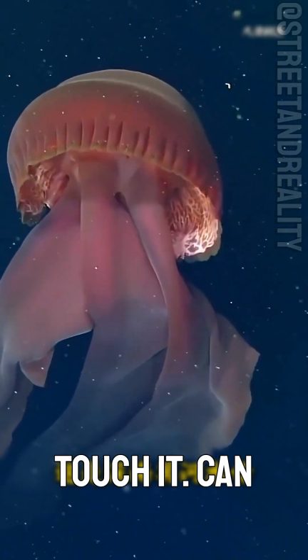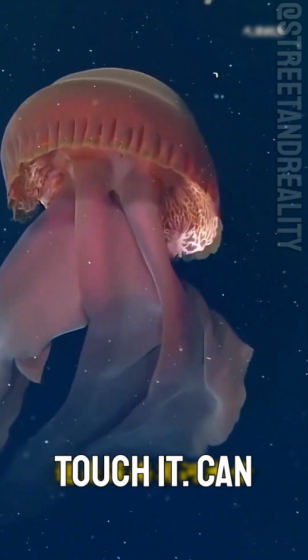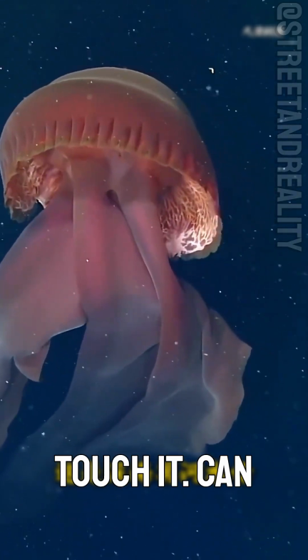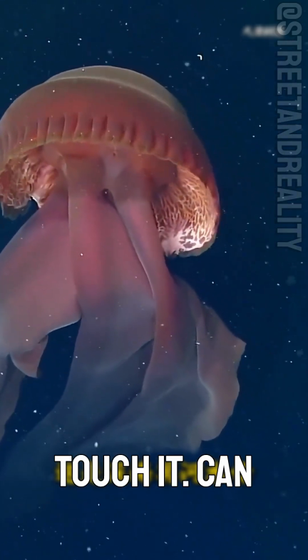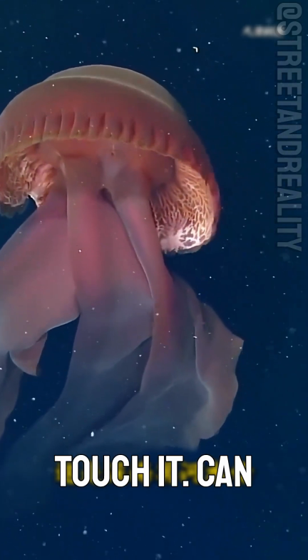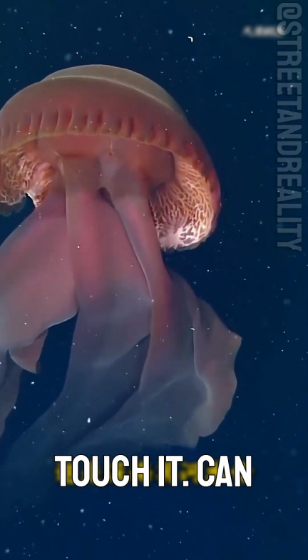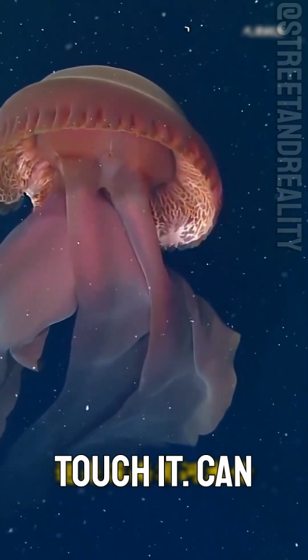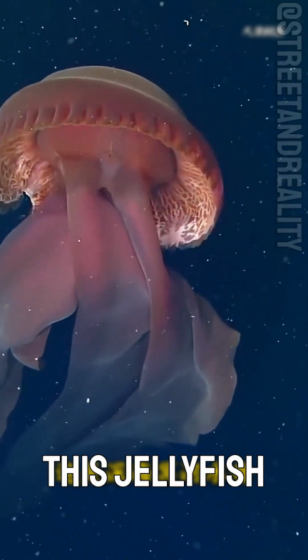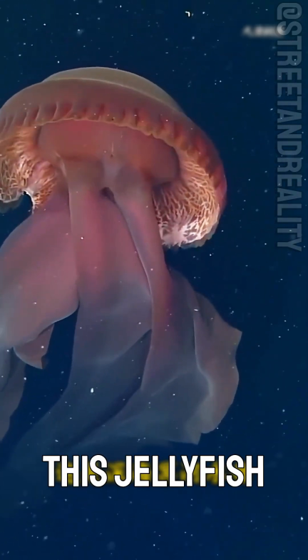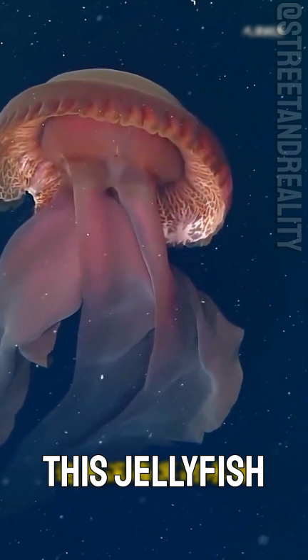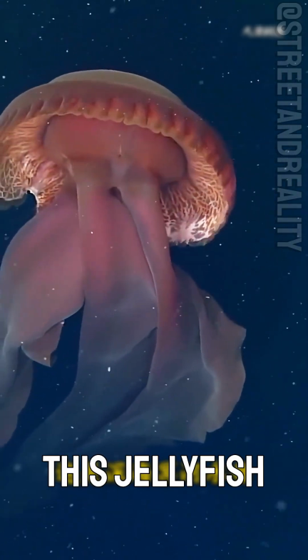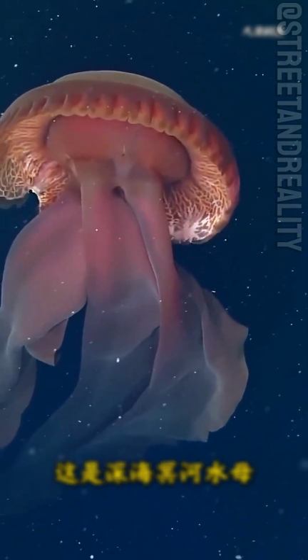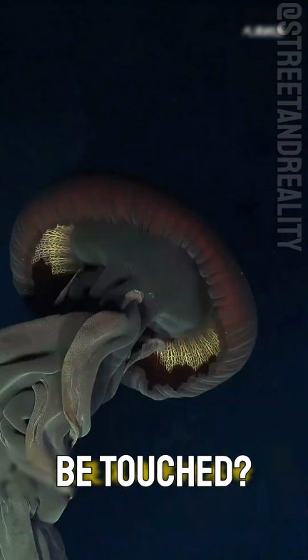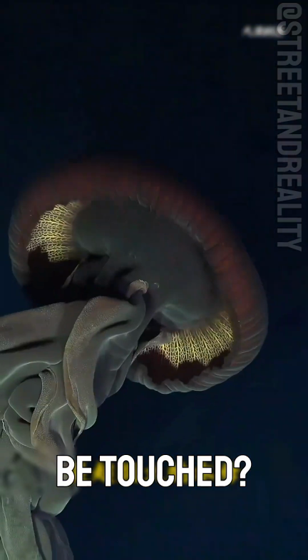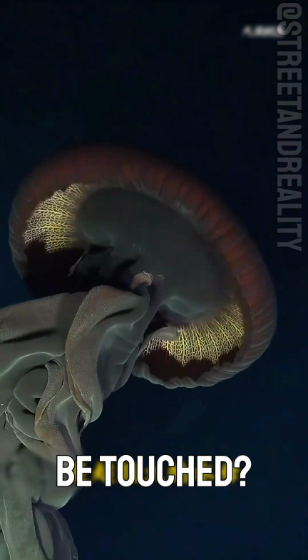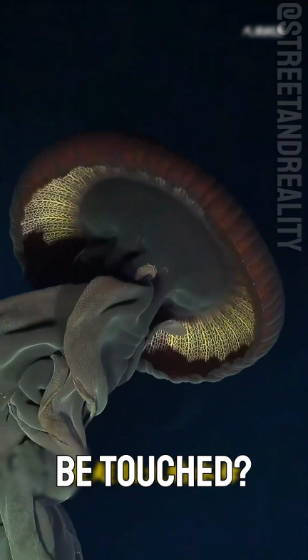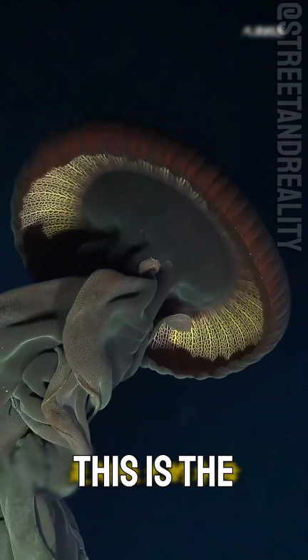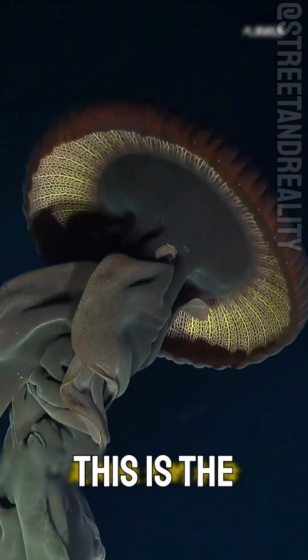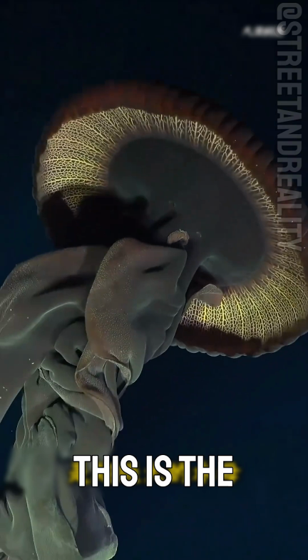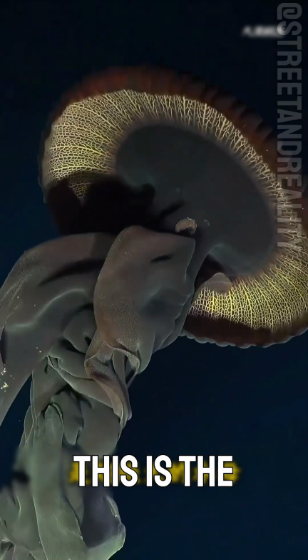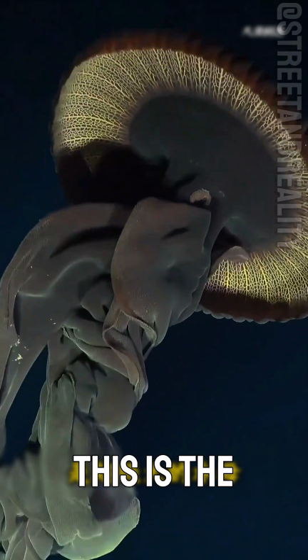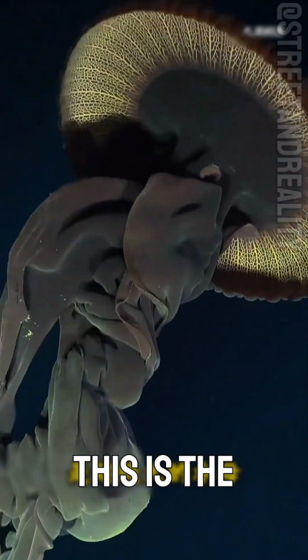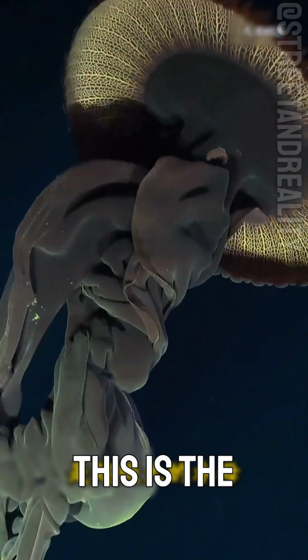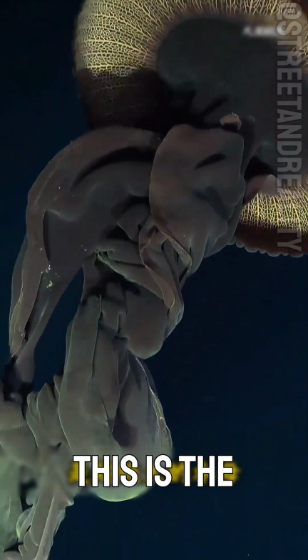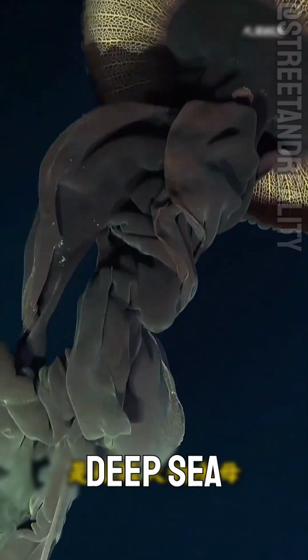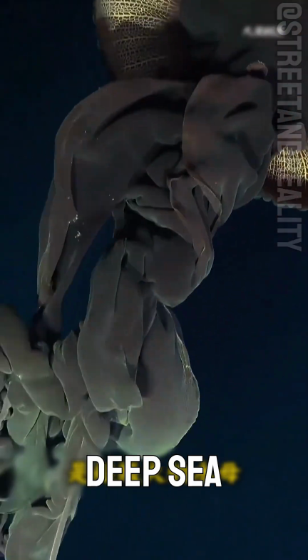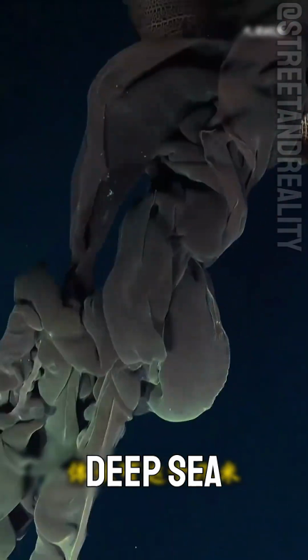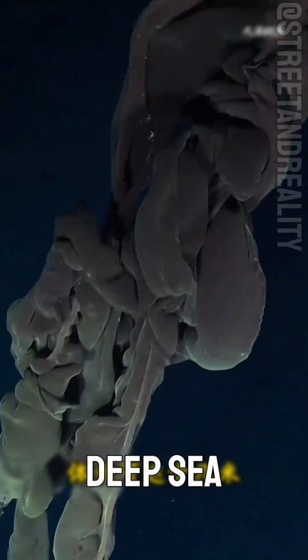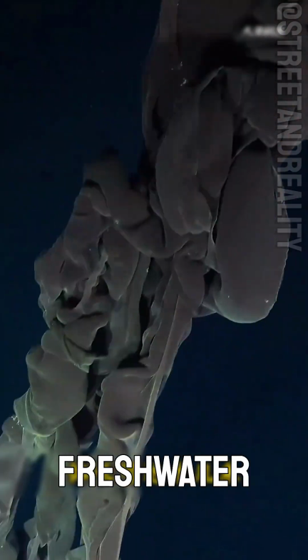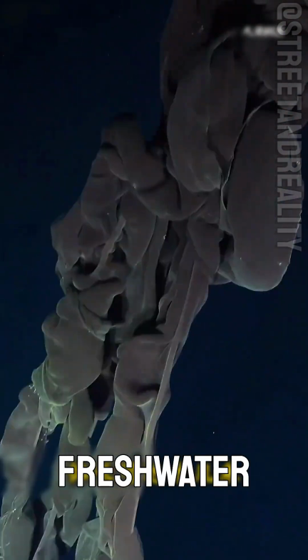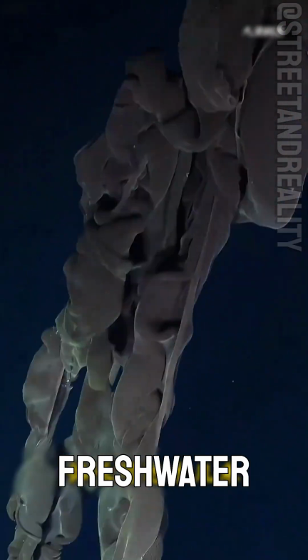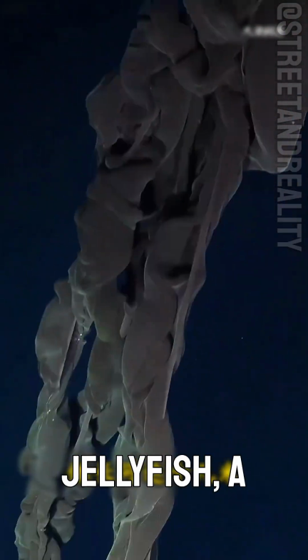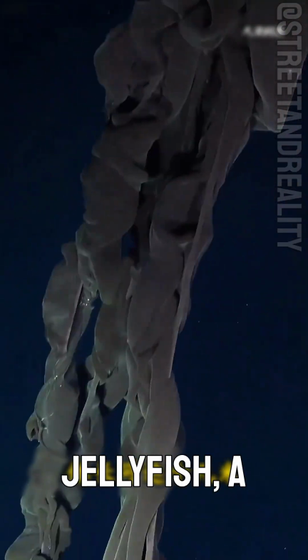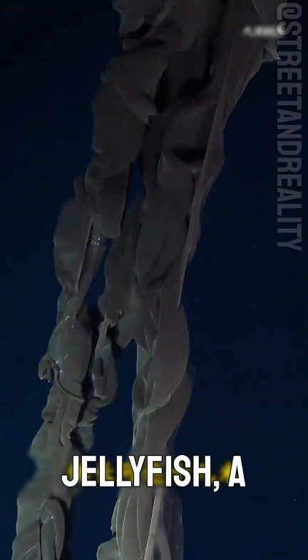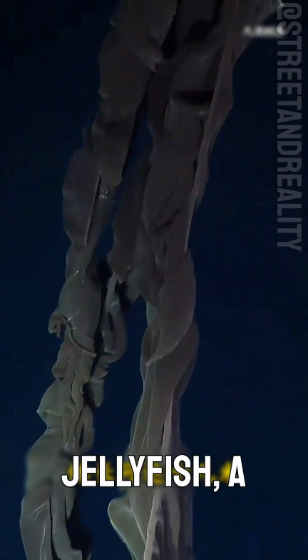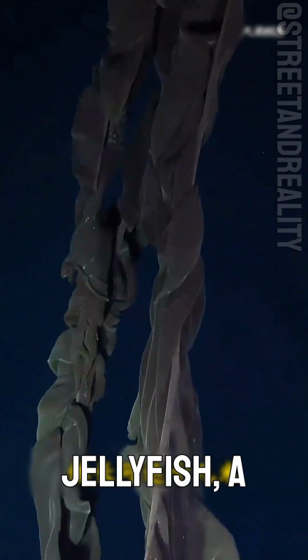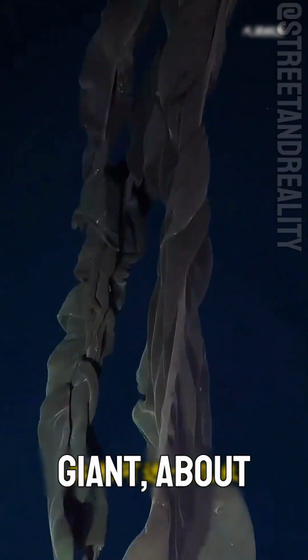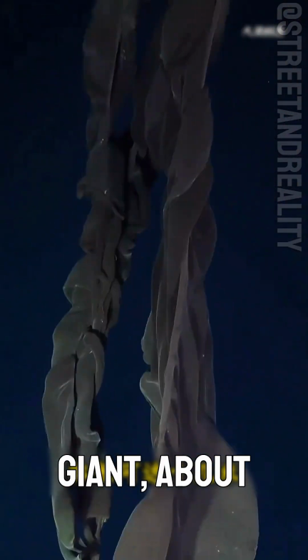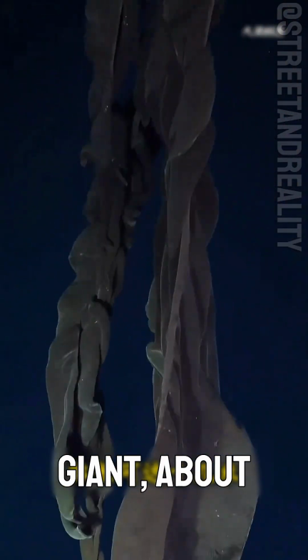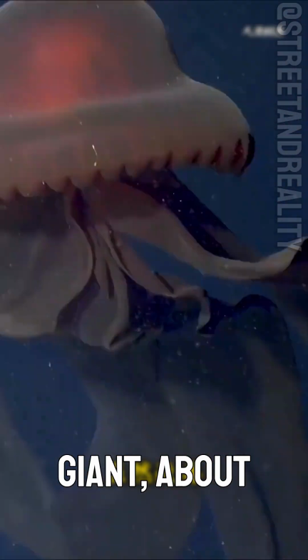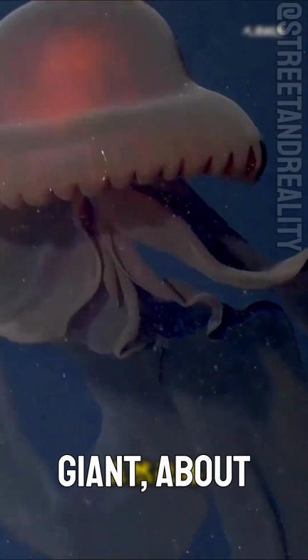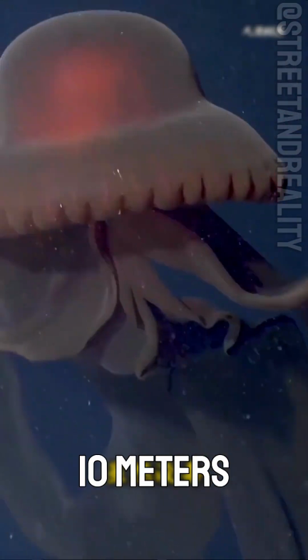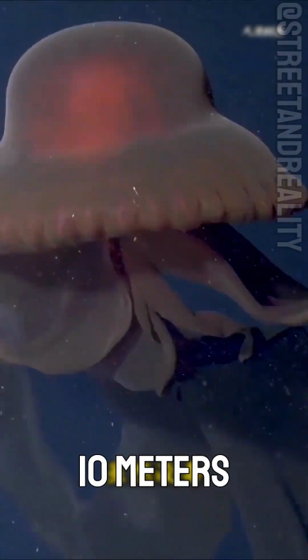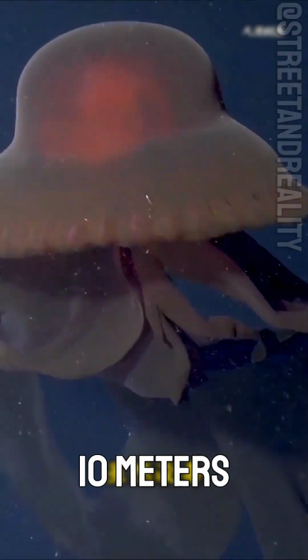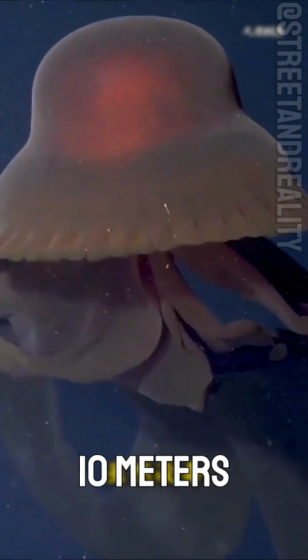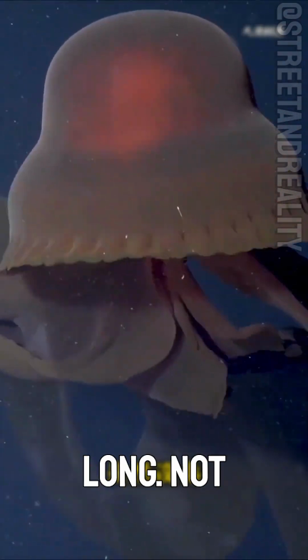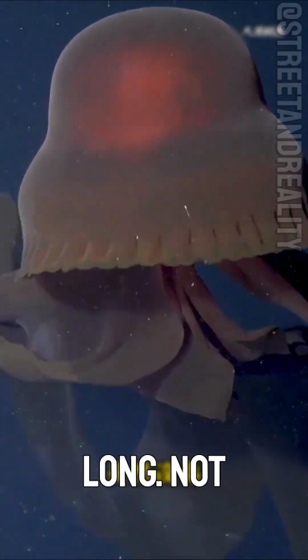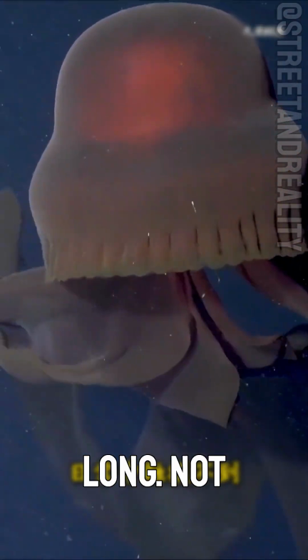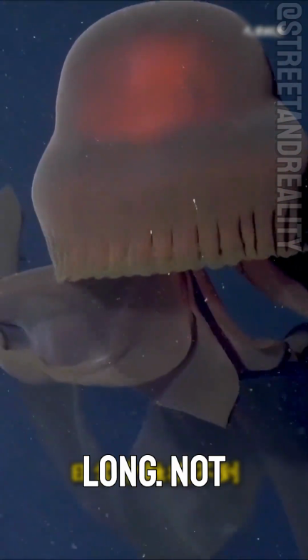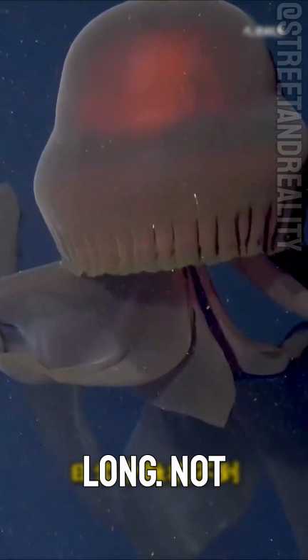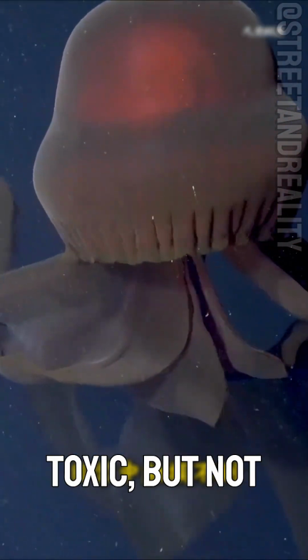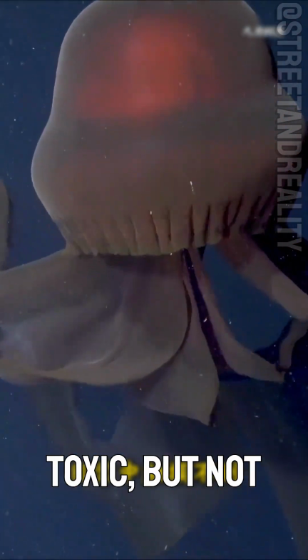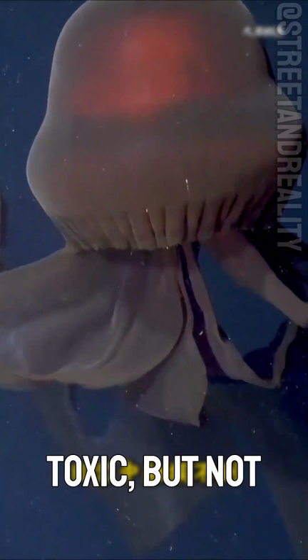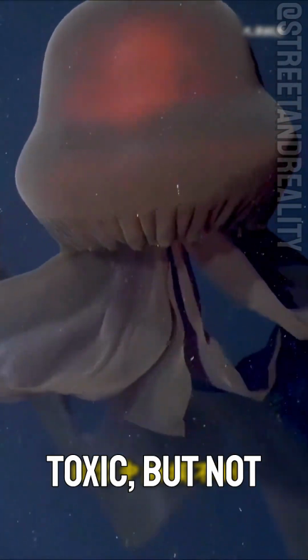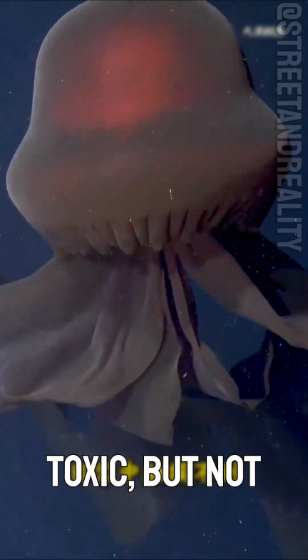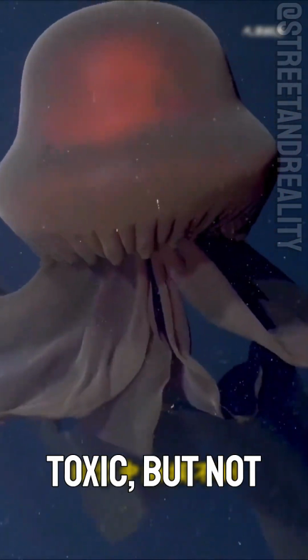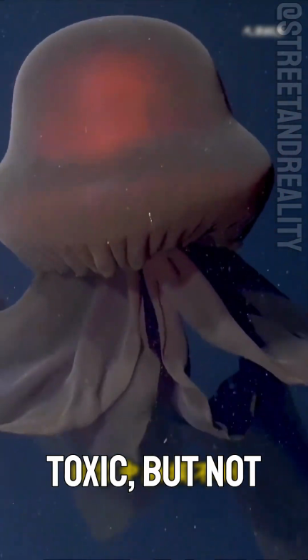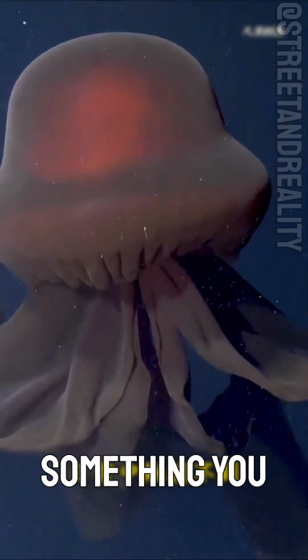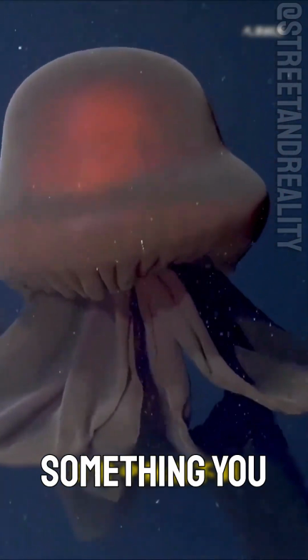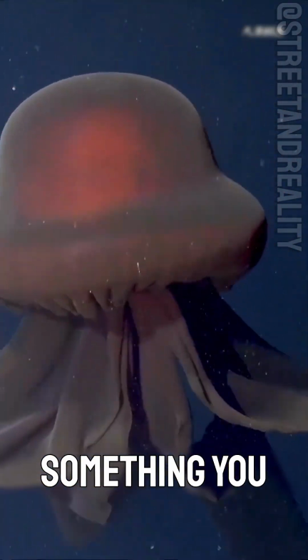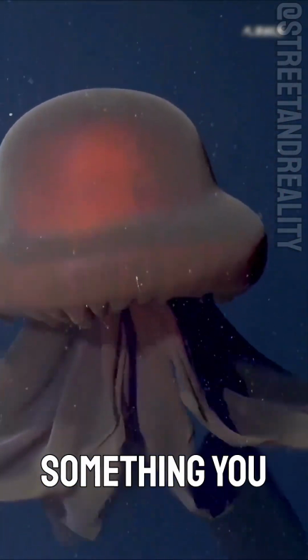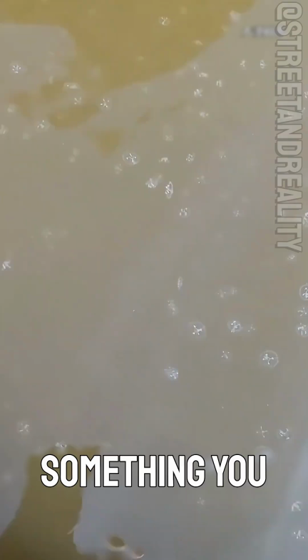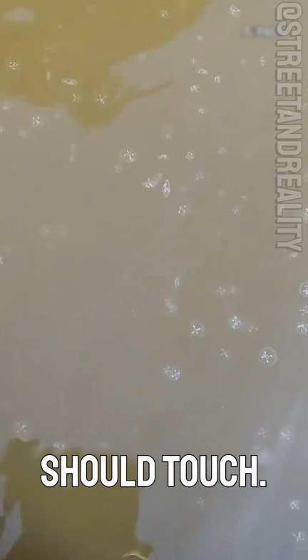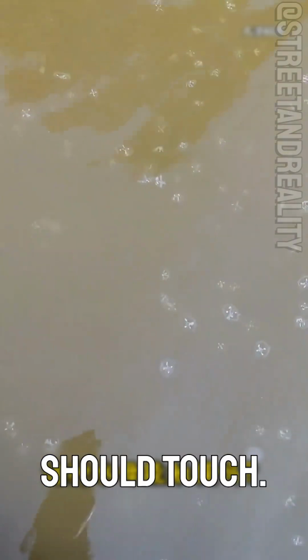Can this jellyfish be touched? This is the deep-sea freshwater jellyfish — a giant, about 10 meters long. Not toxic, but not something you should touch.